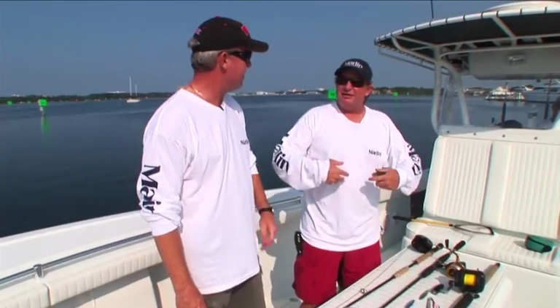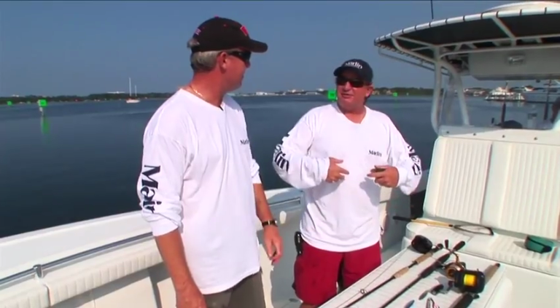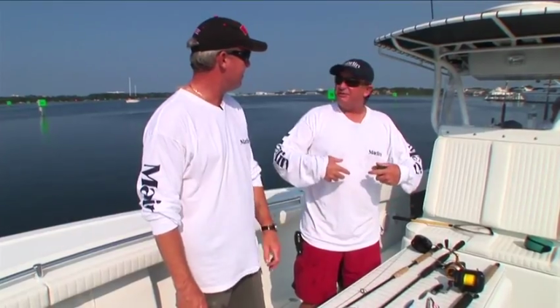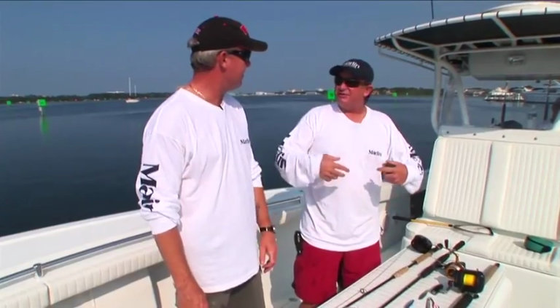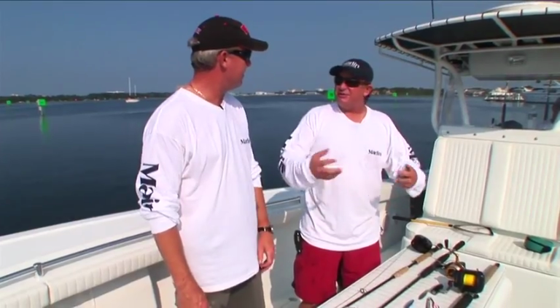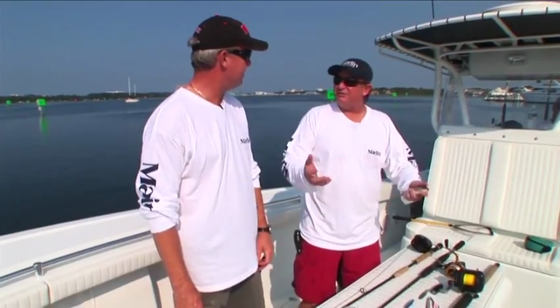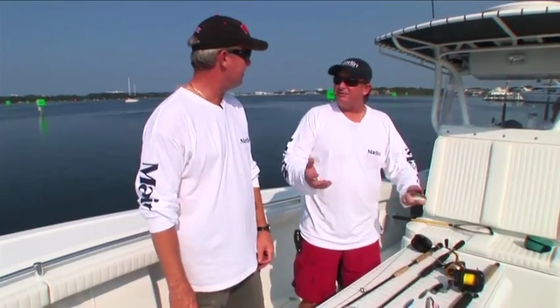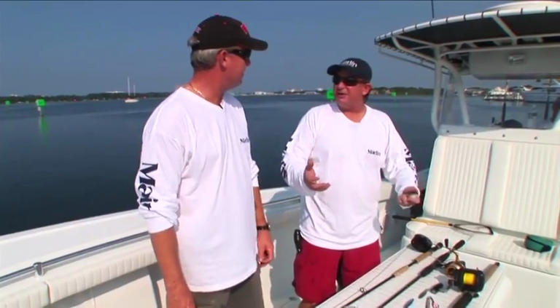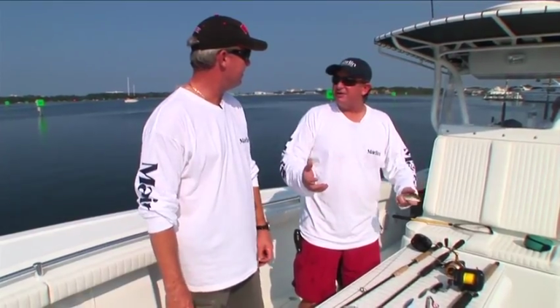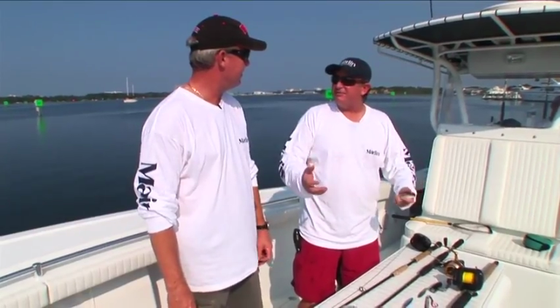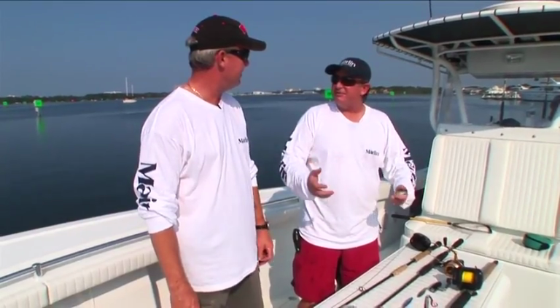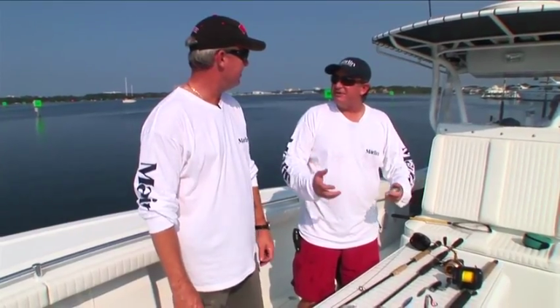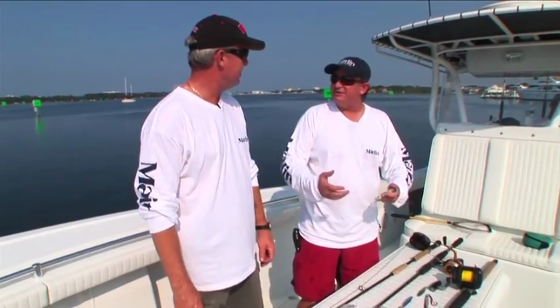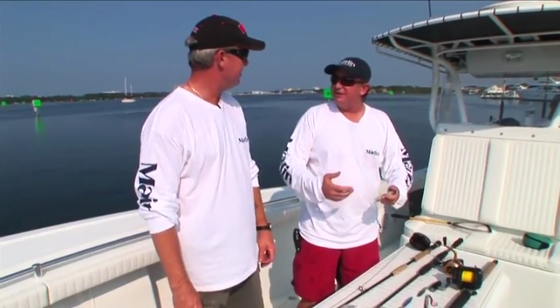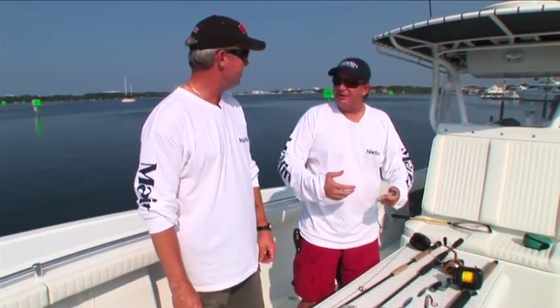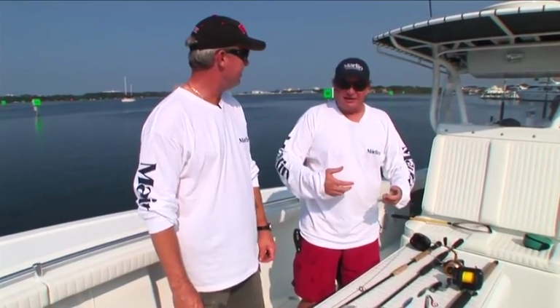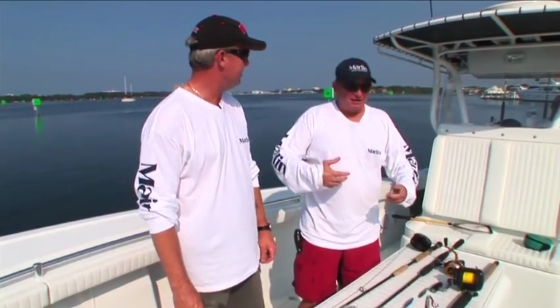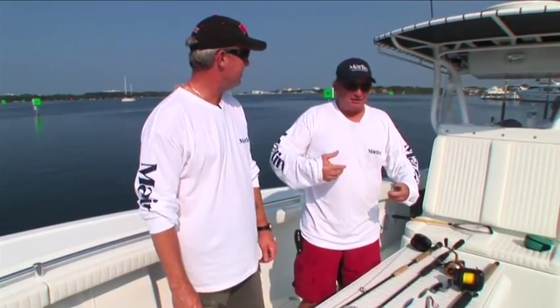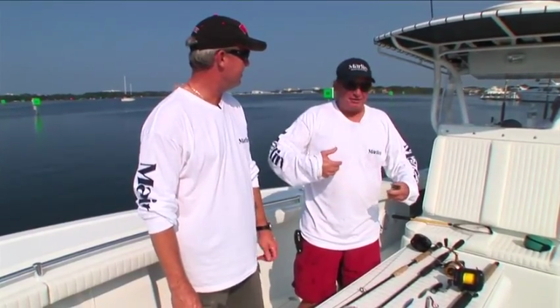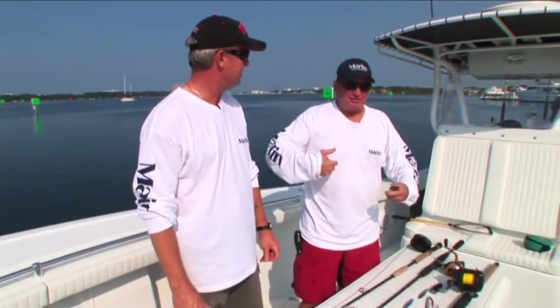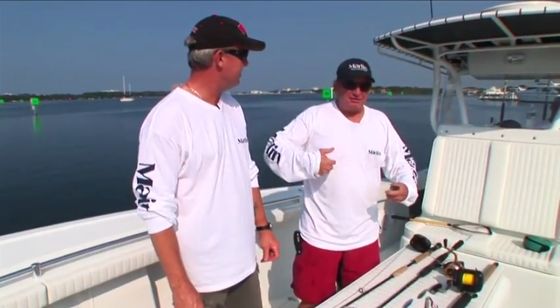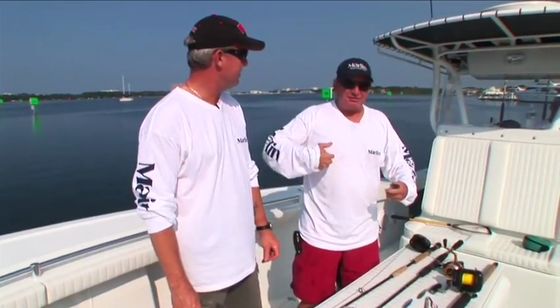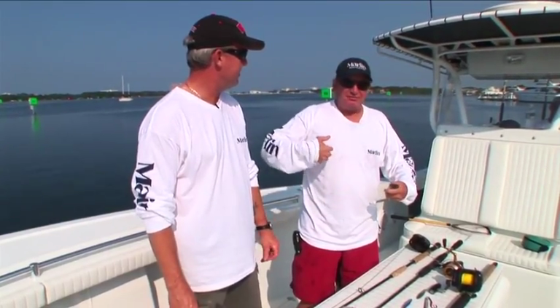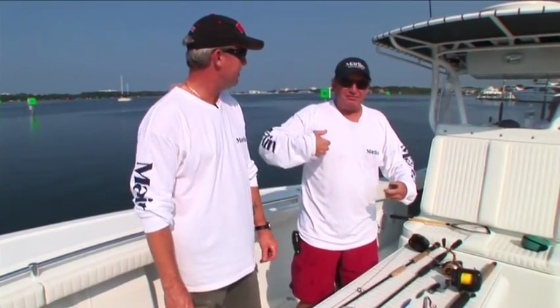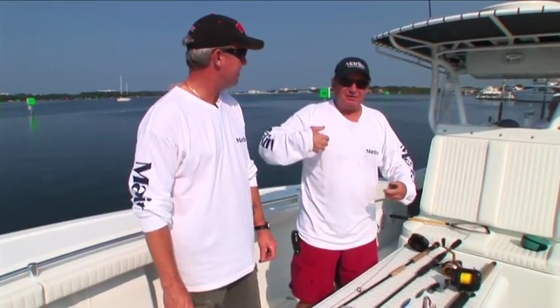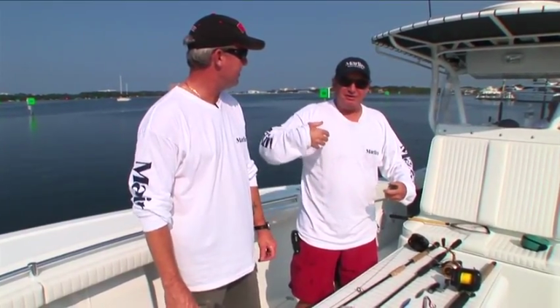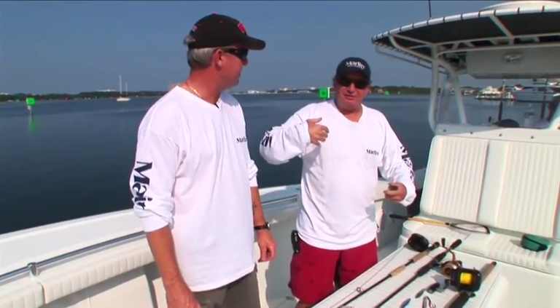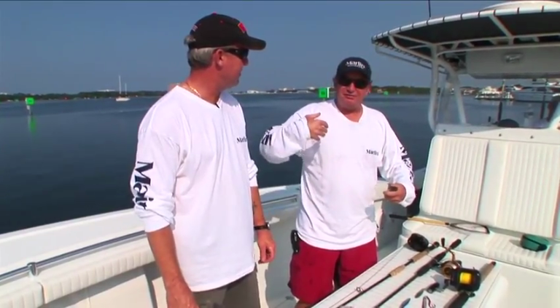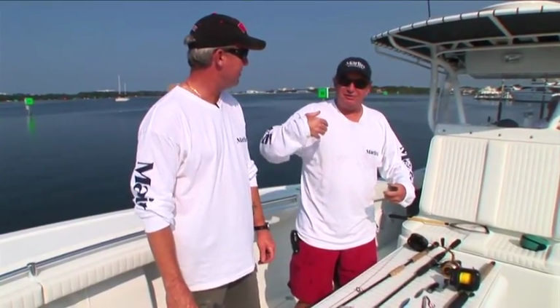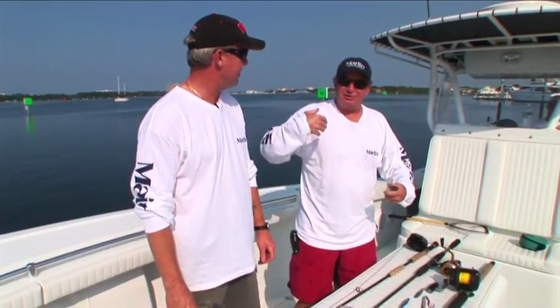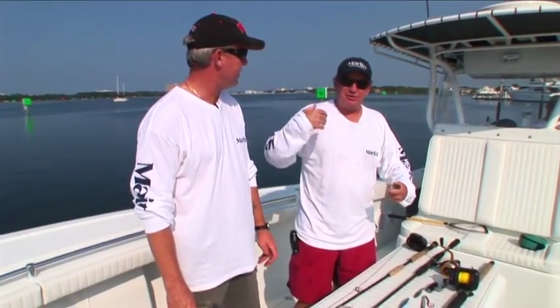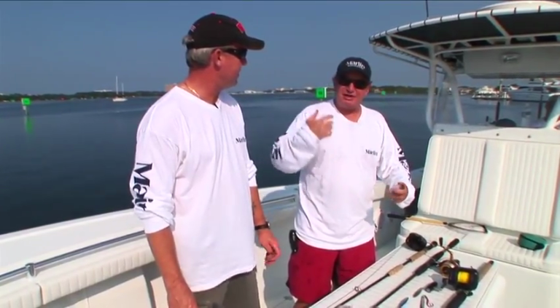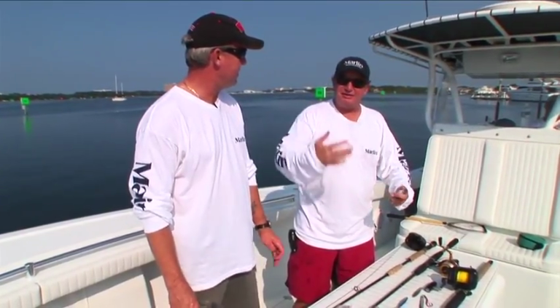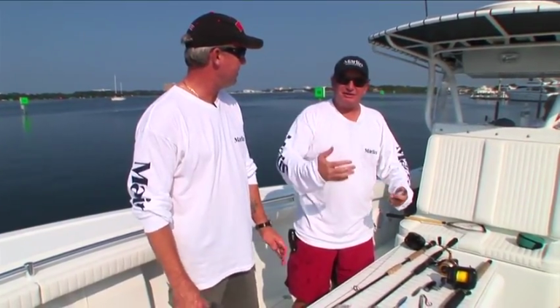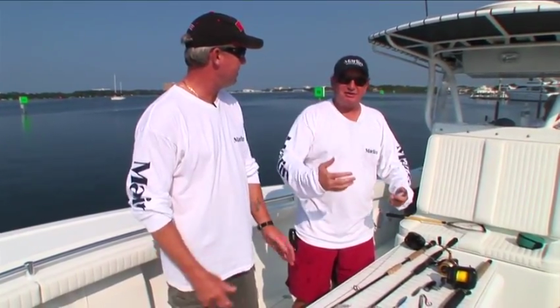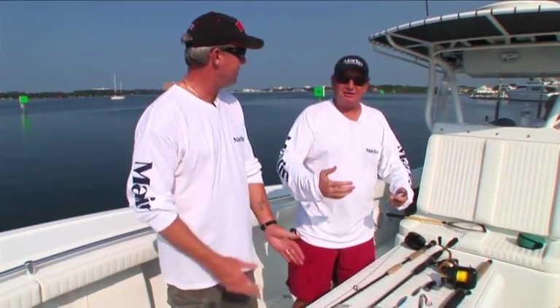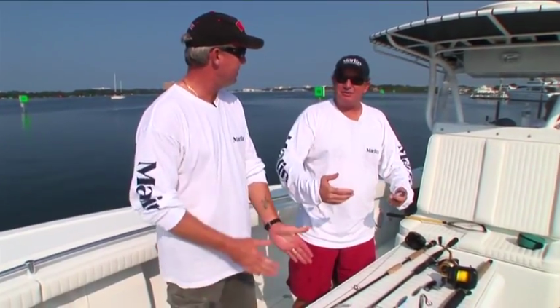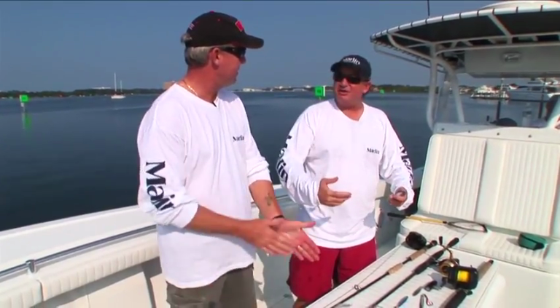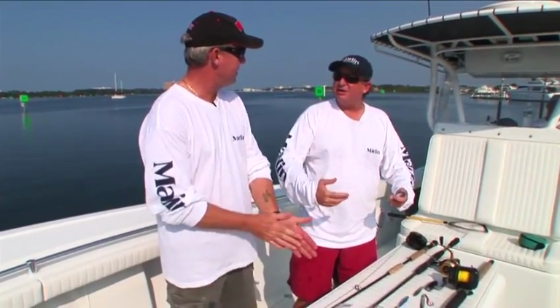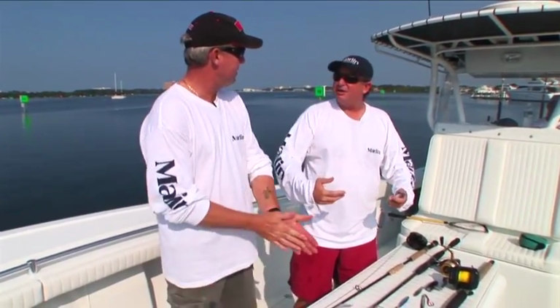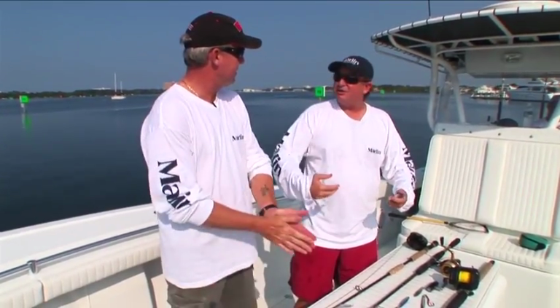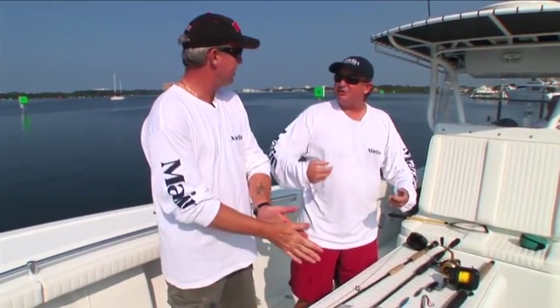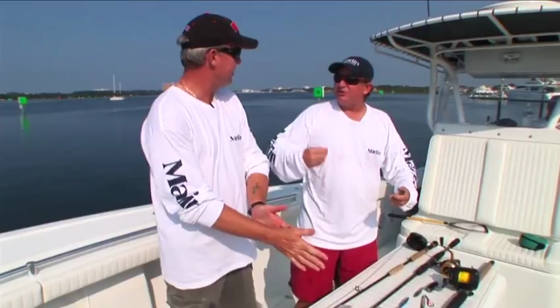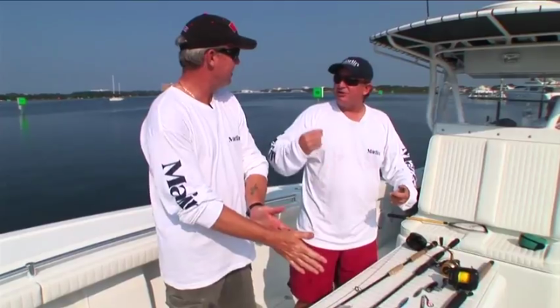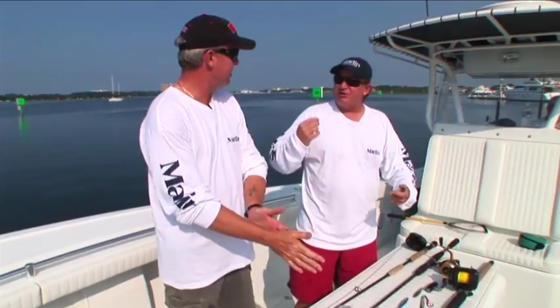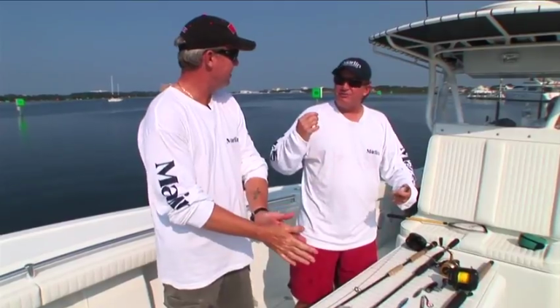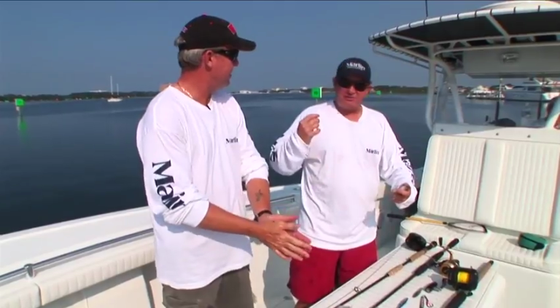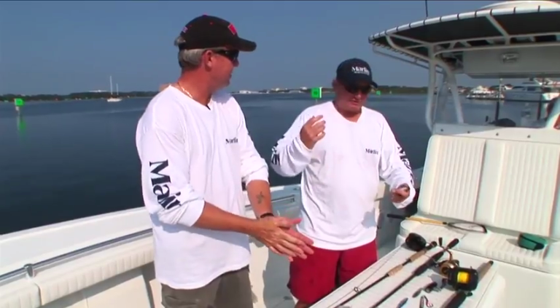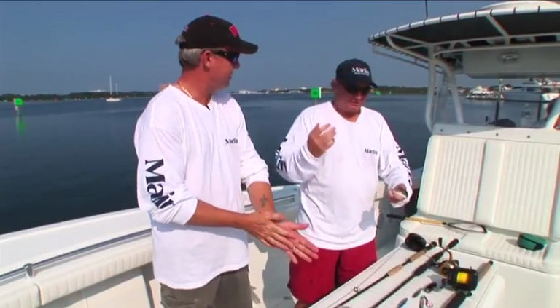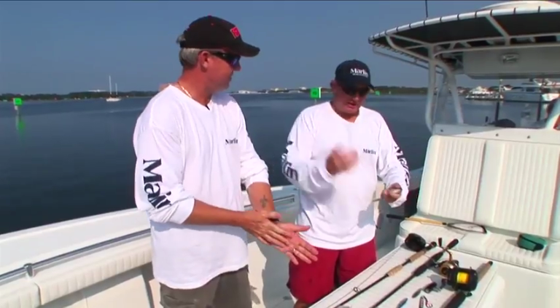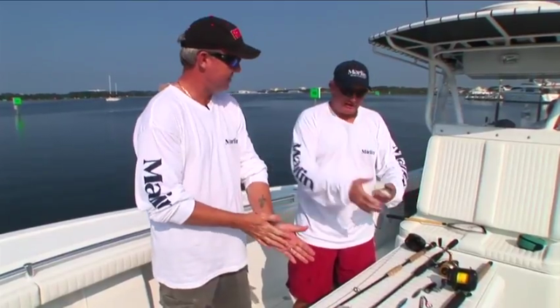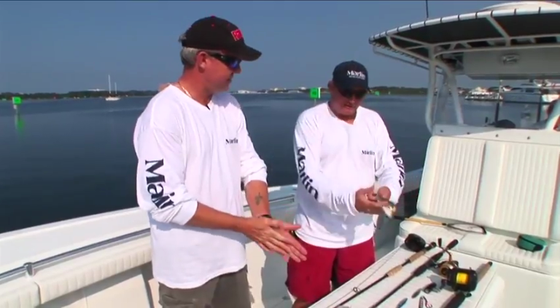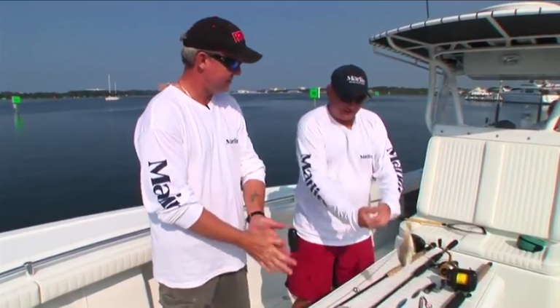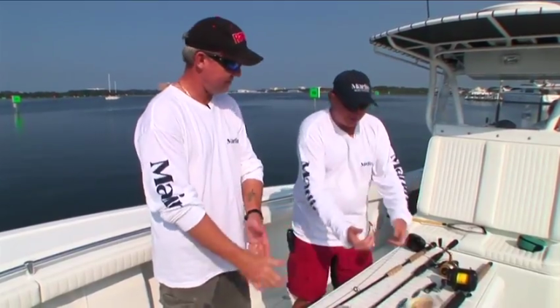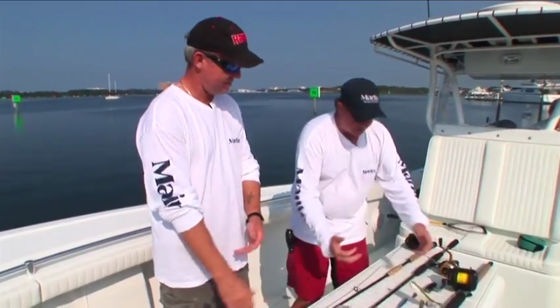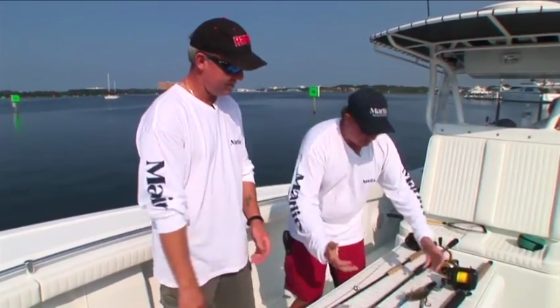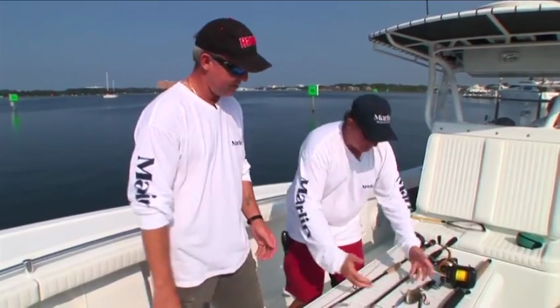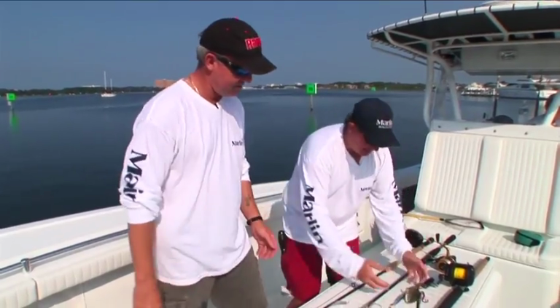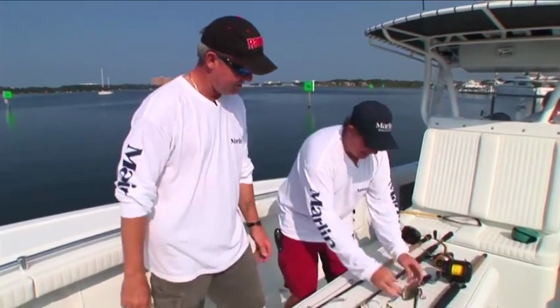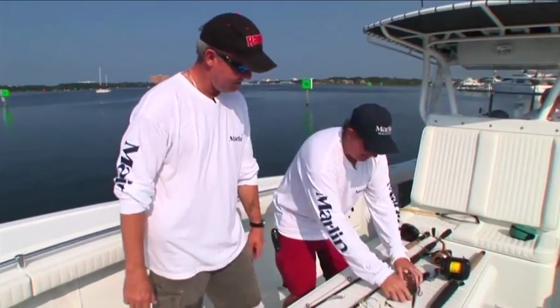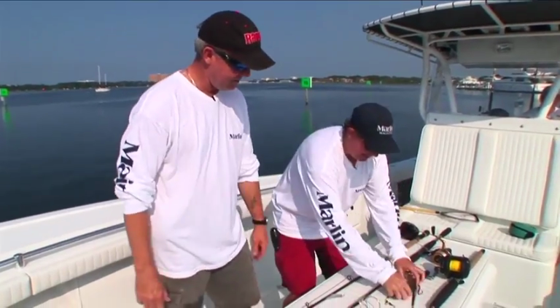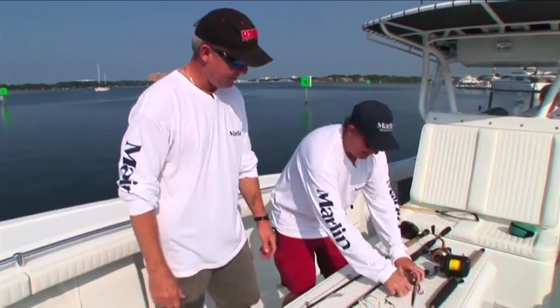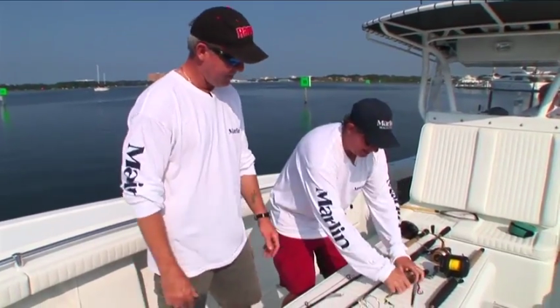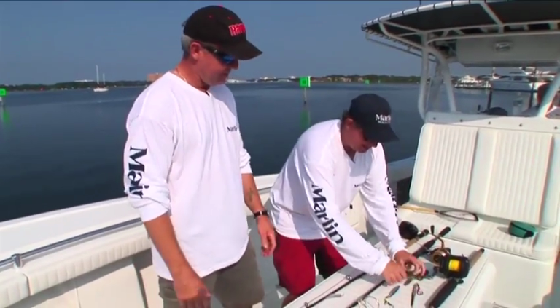When you're fishing for bottom fish, you're going to do a transition. You probably start off with some live bait, which is what we got right here.